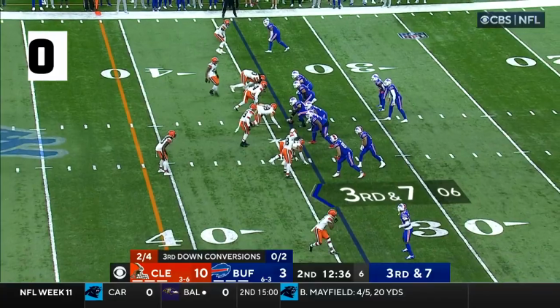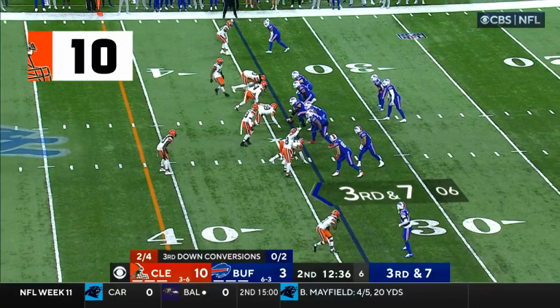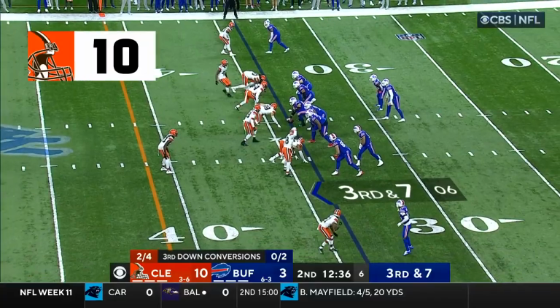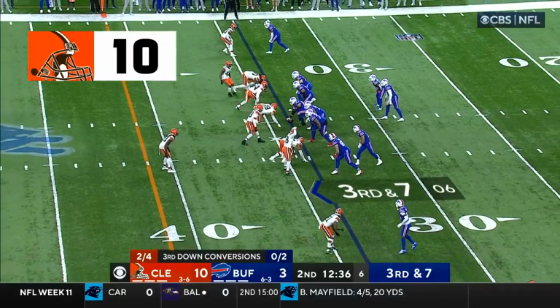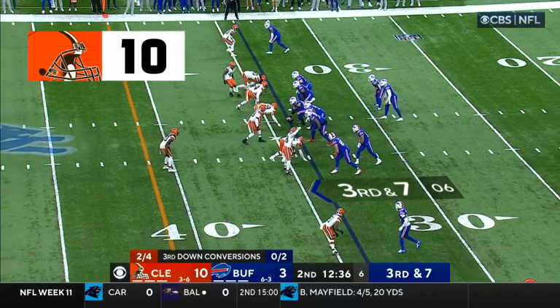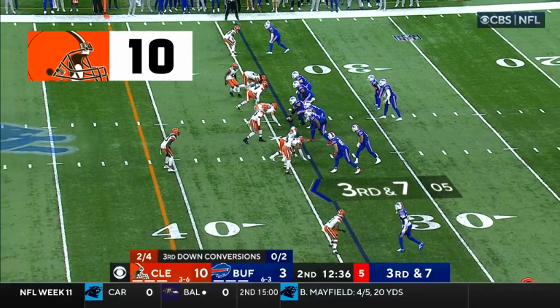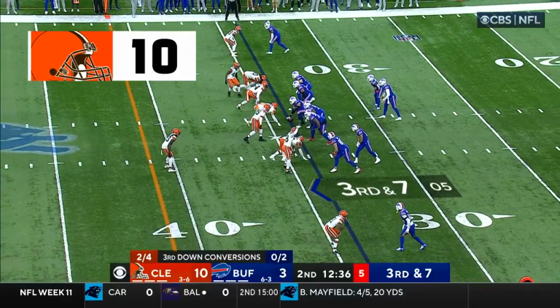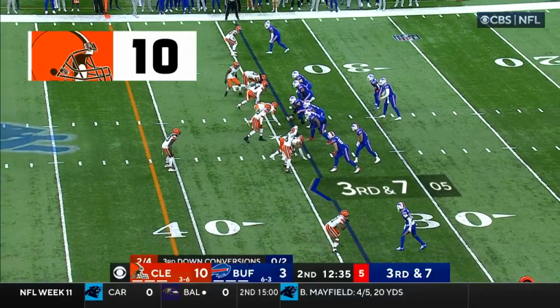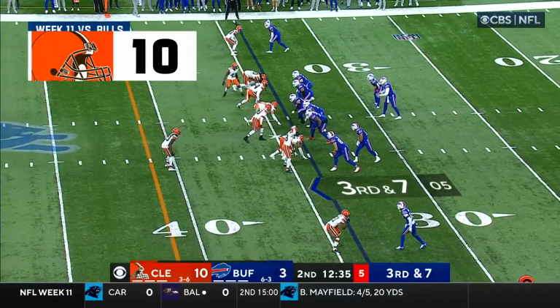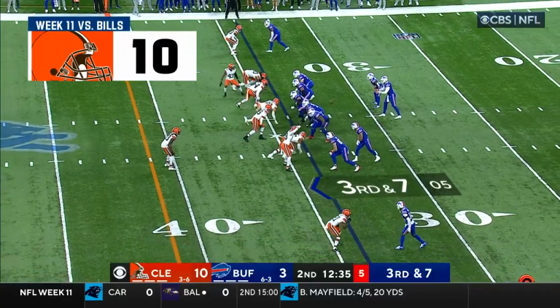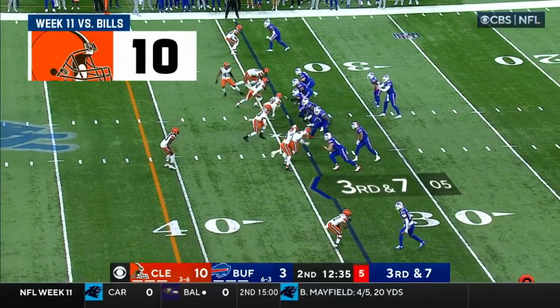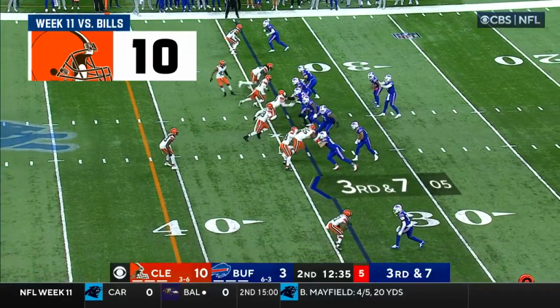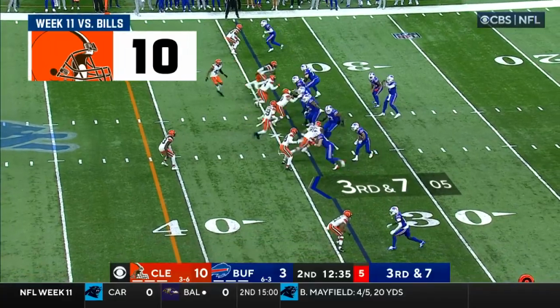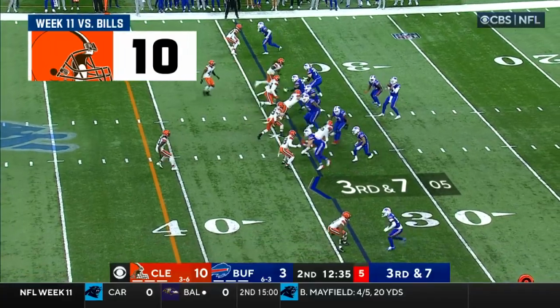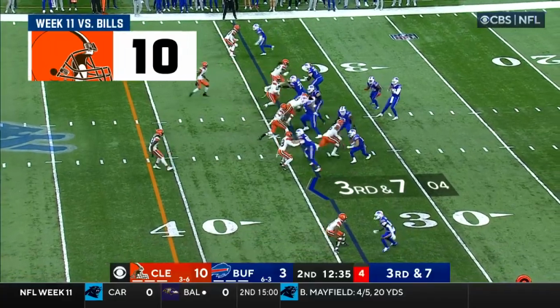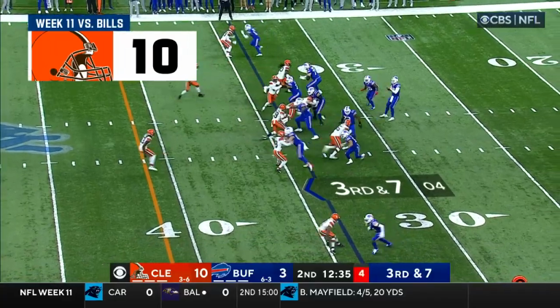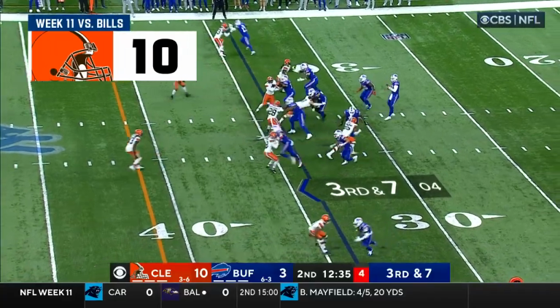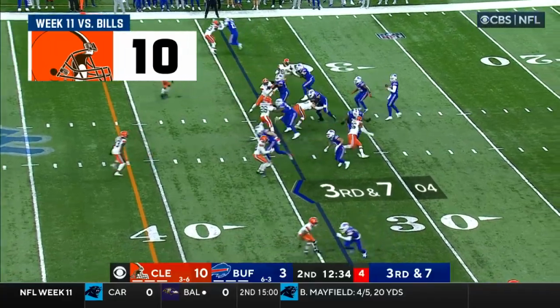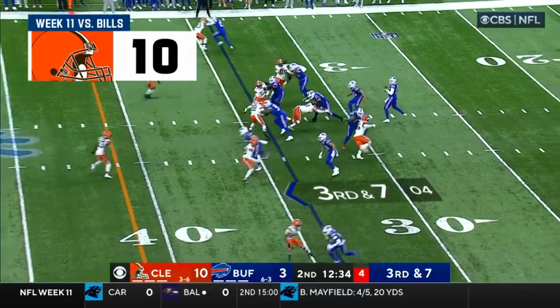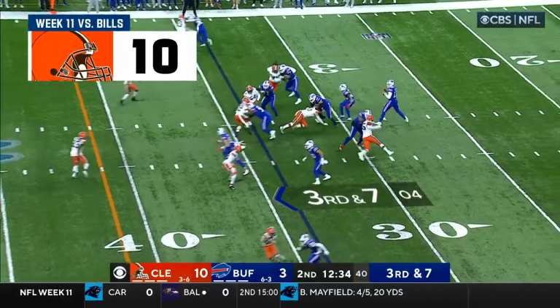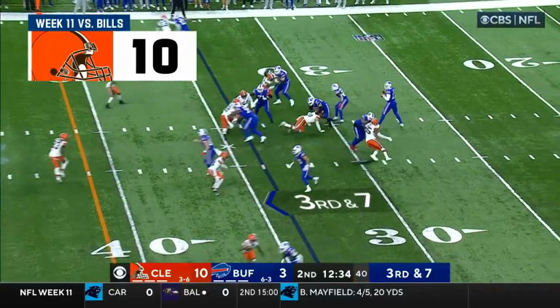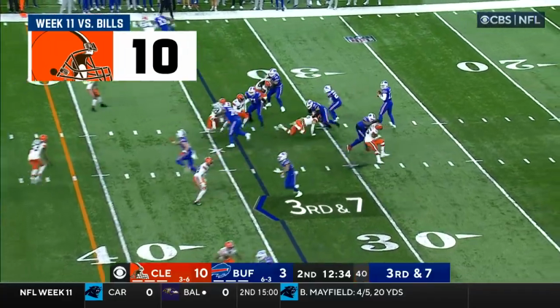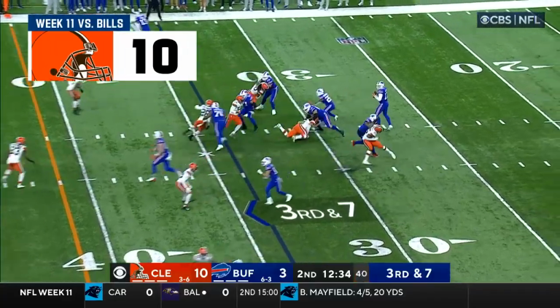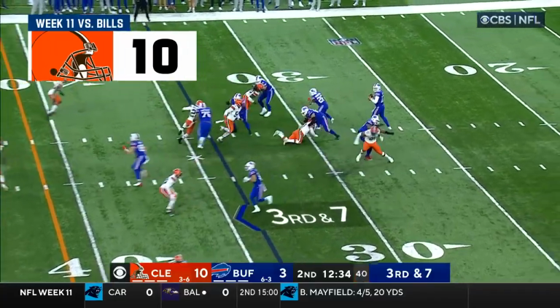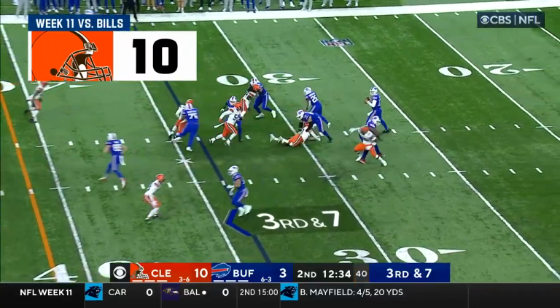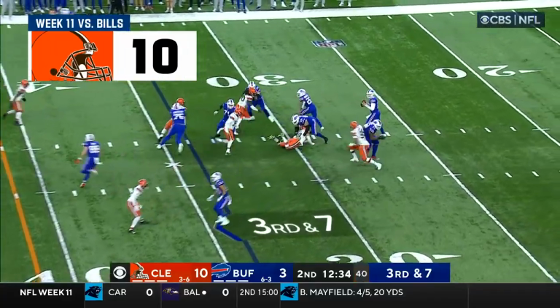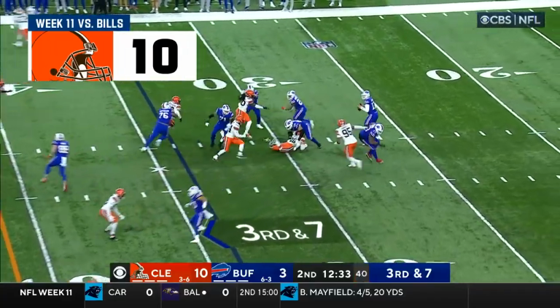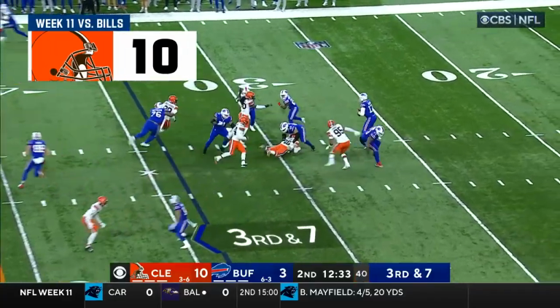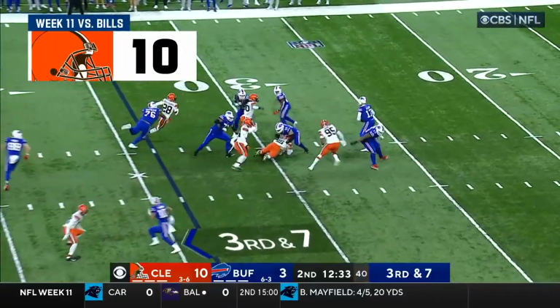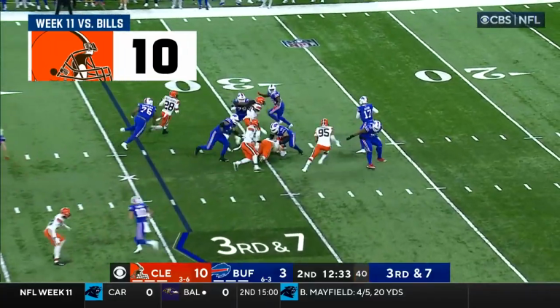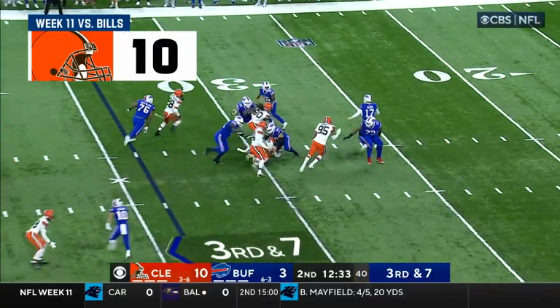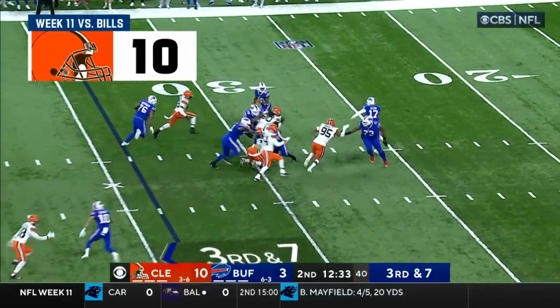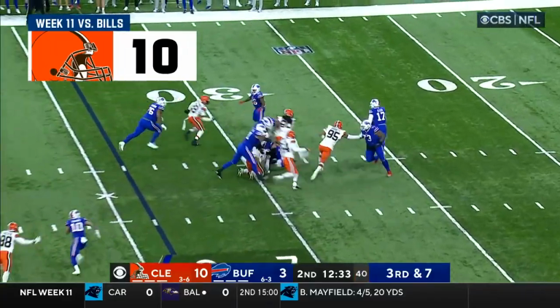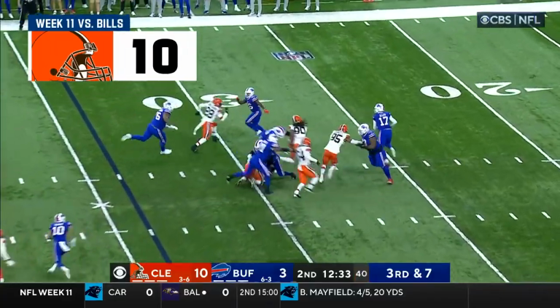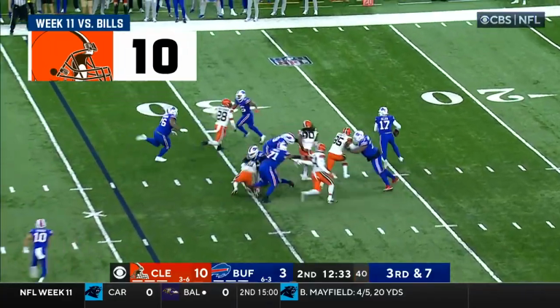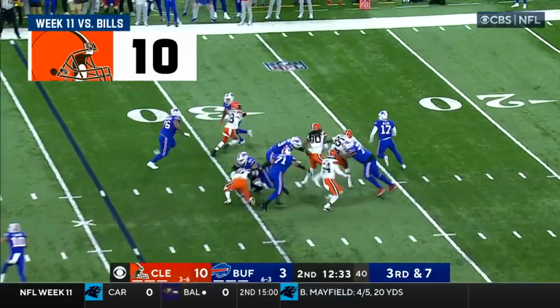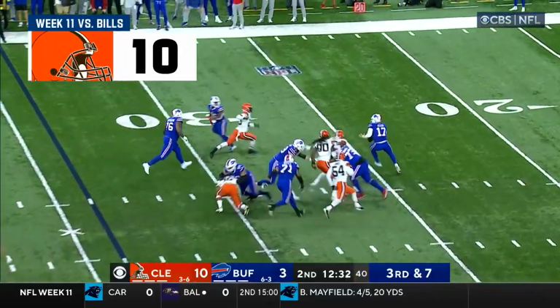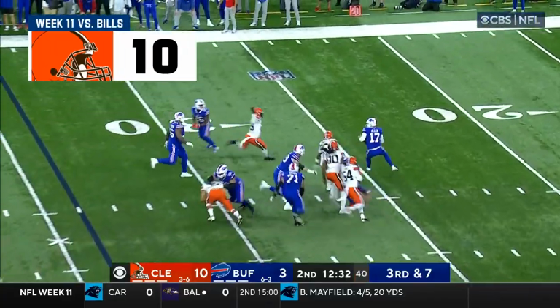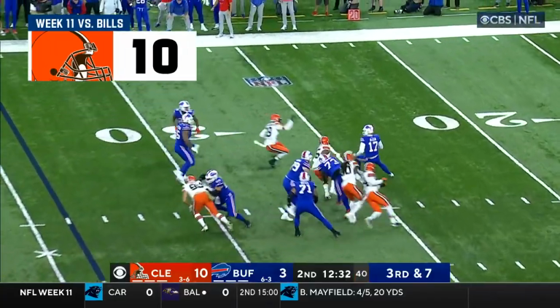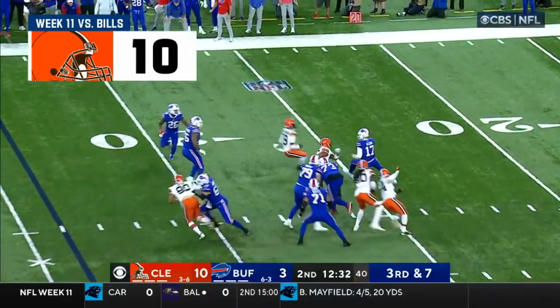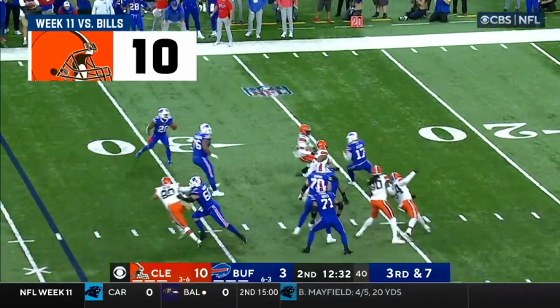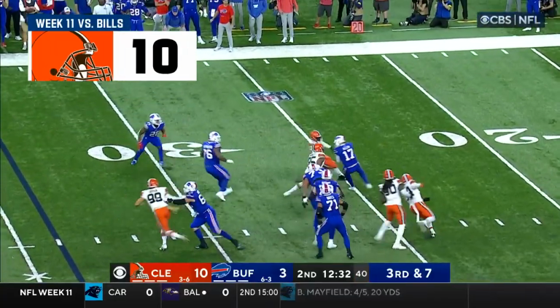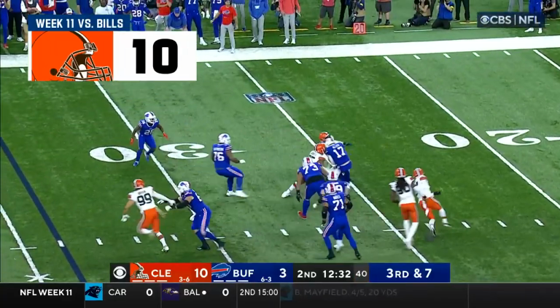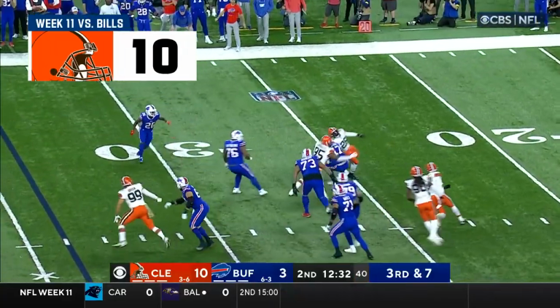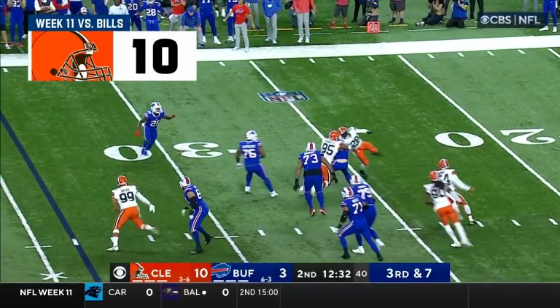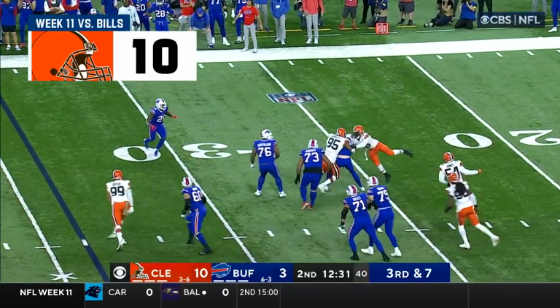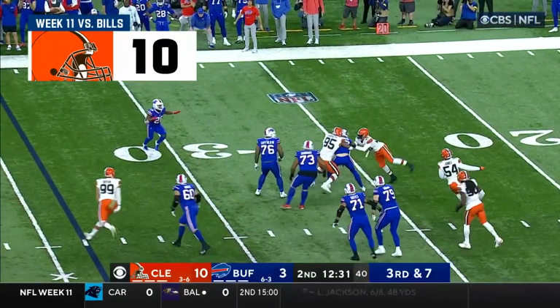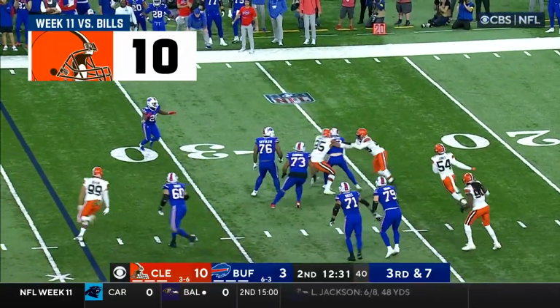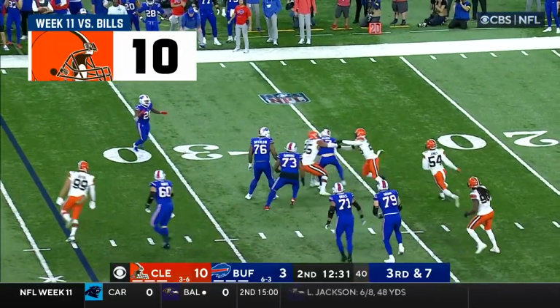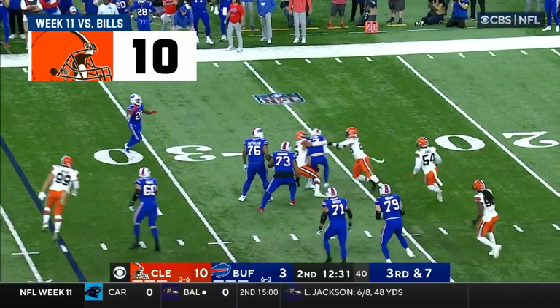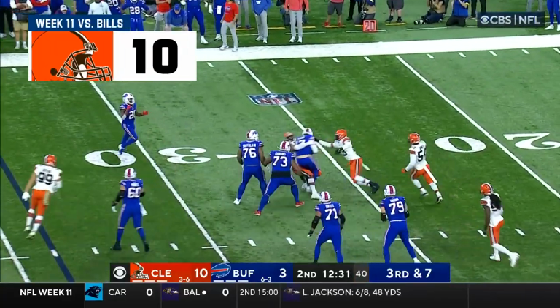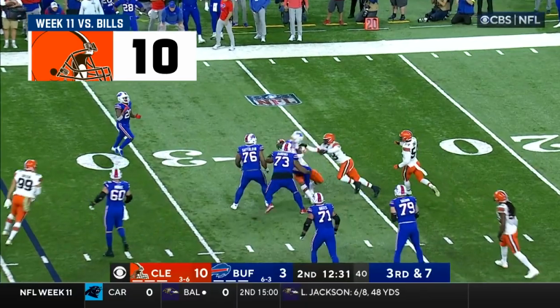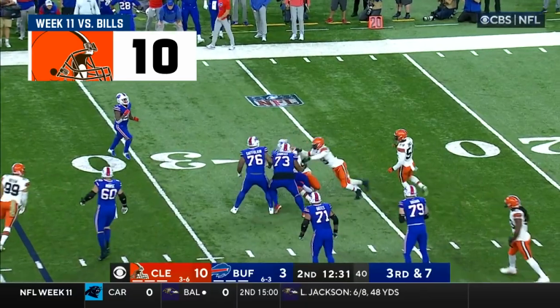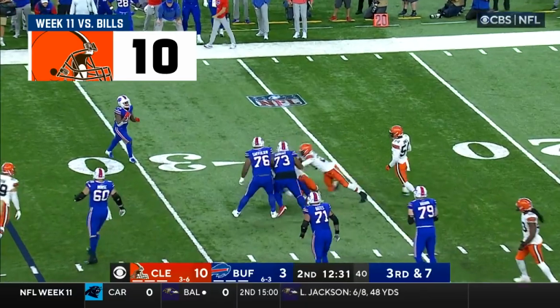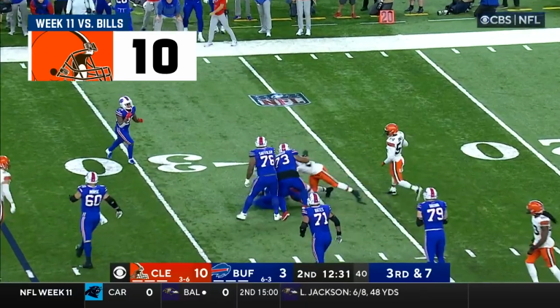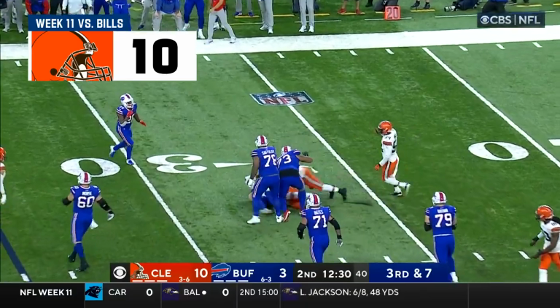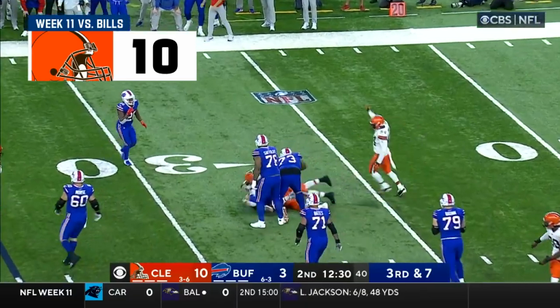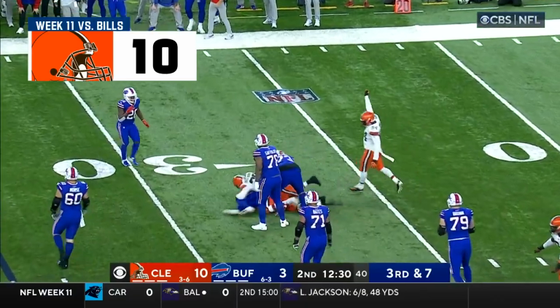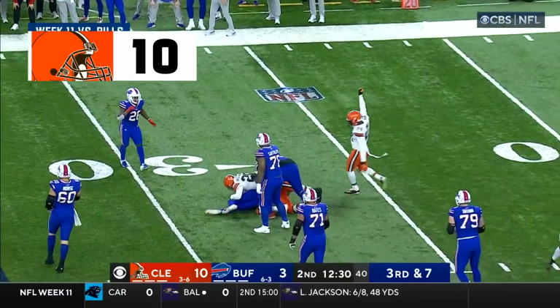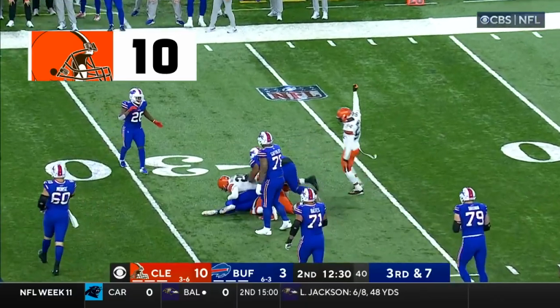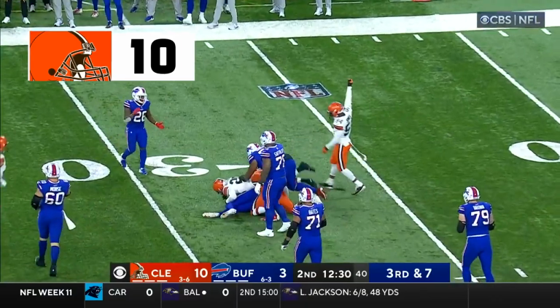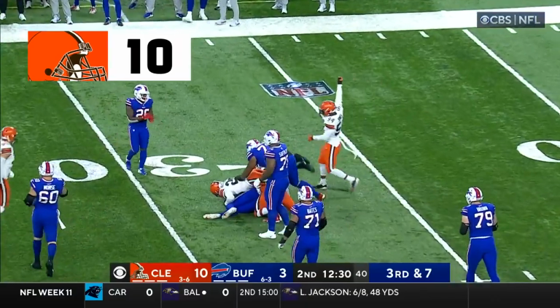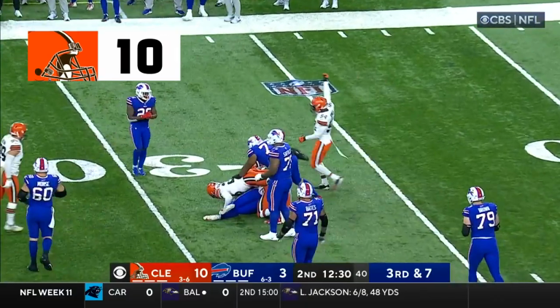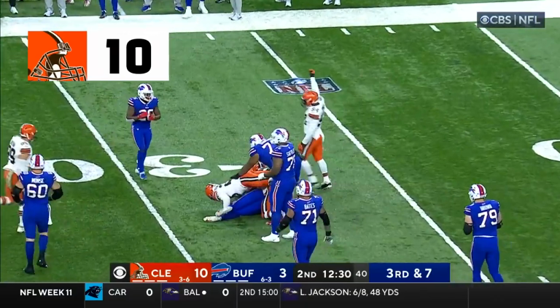Singletary in at running back. Garrett is coming. Allen in trouble. Allen goes down!